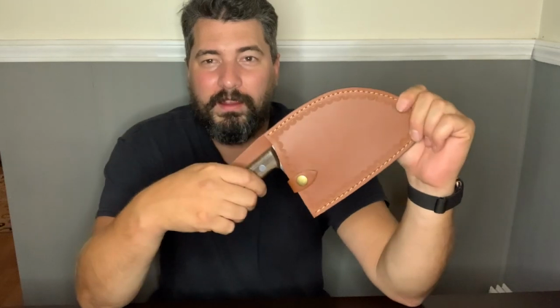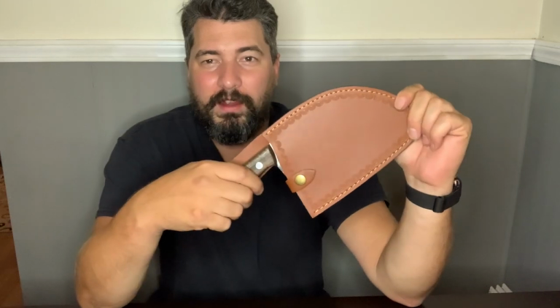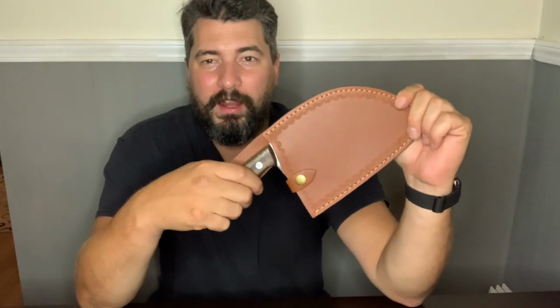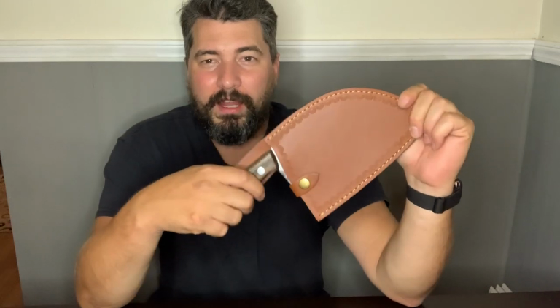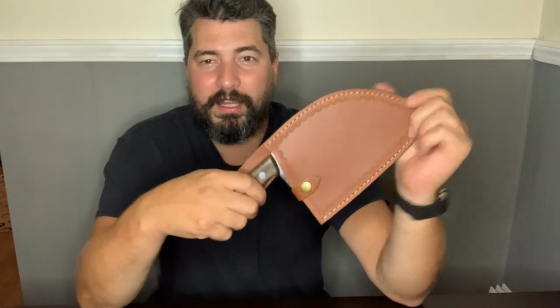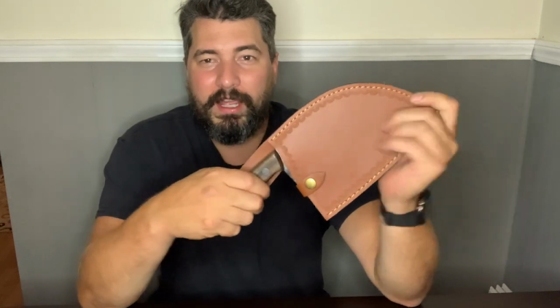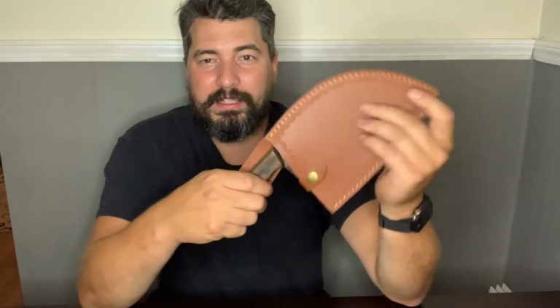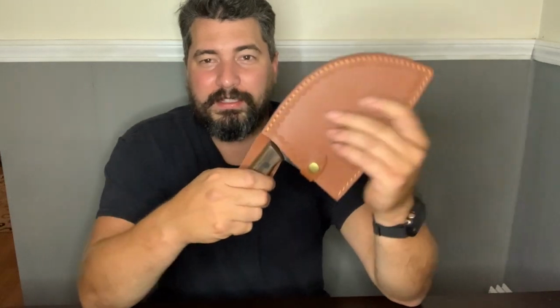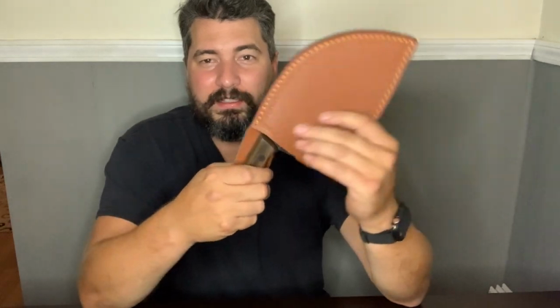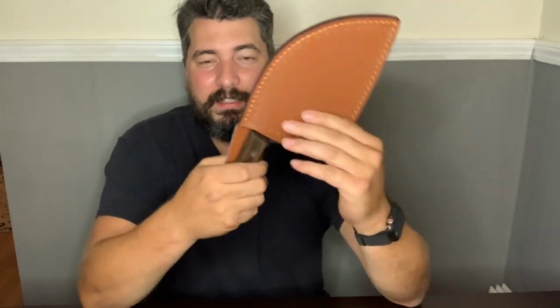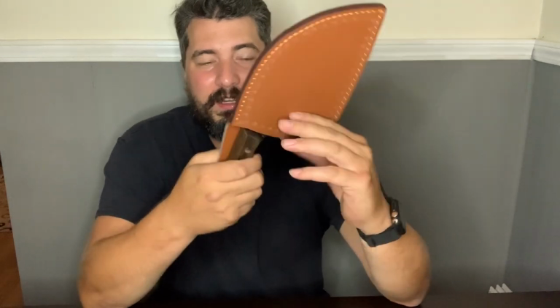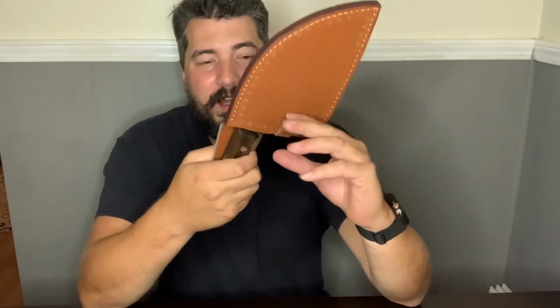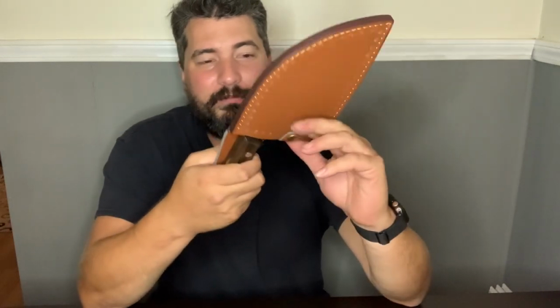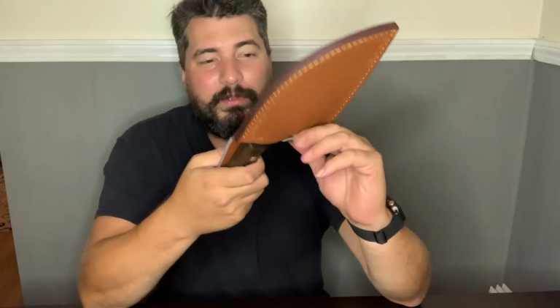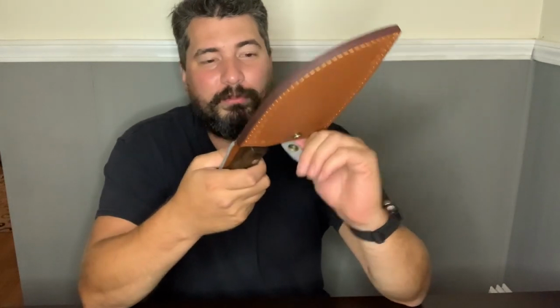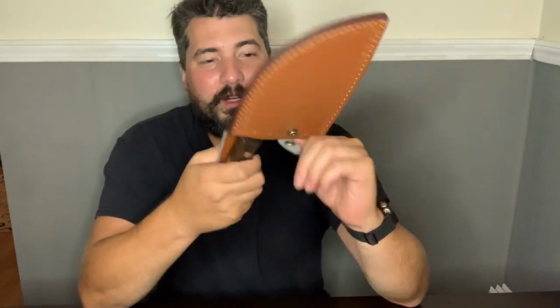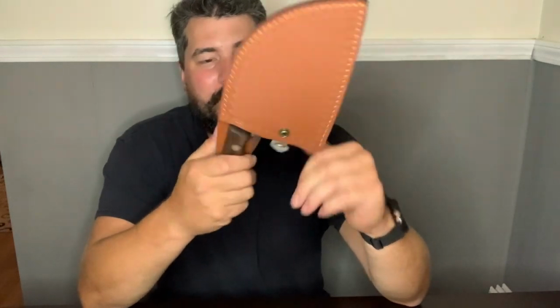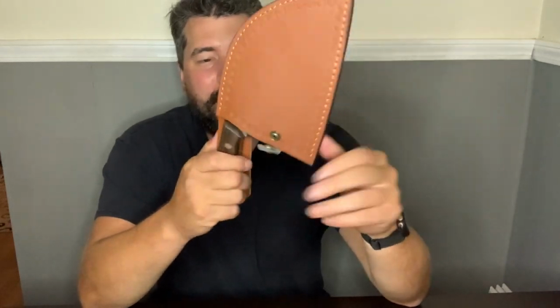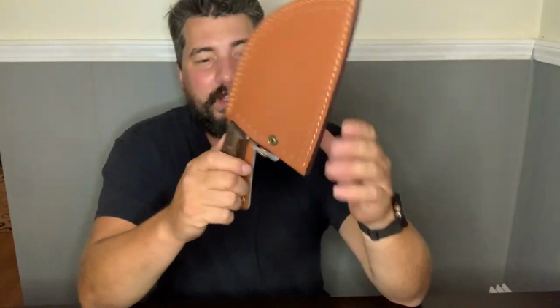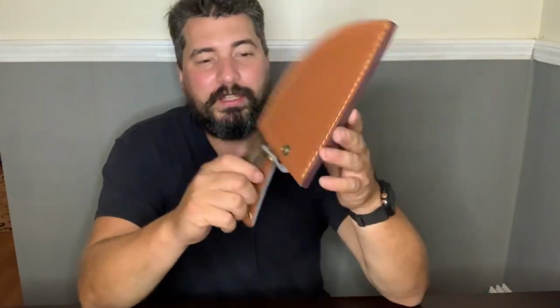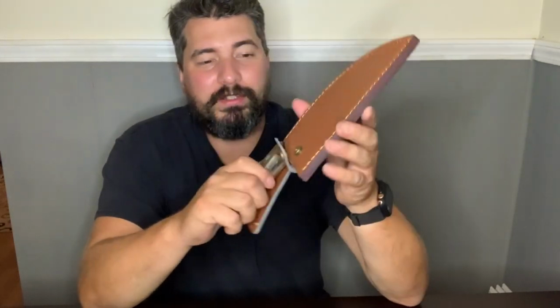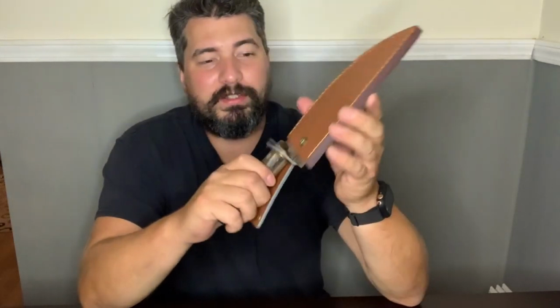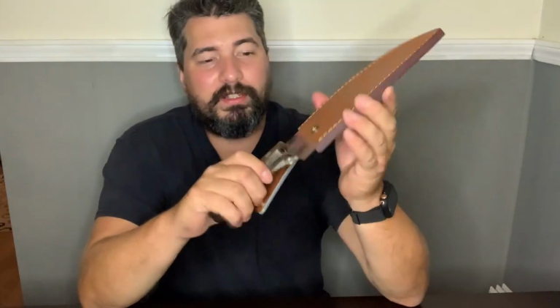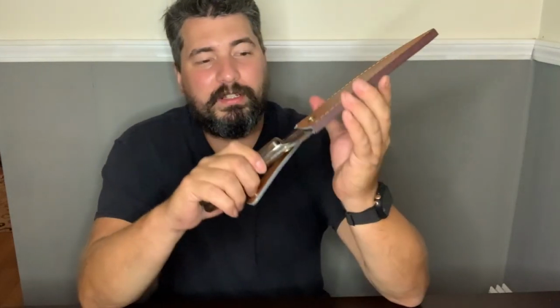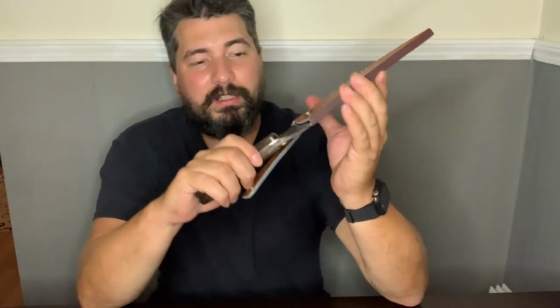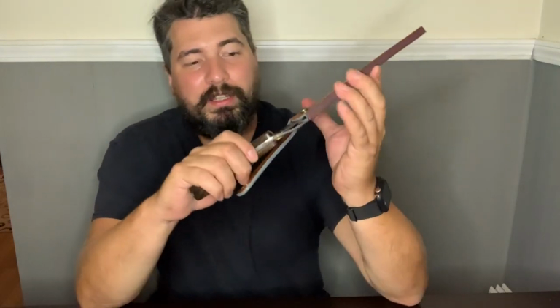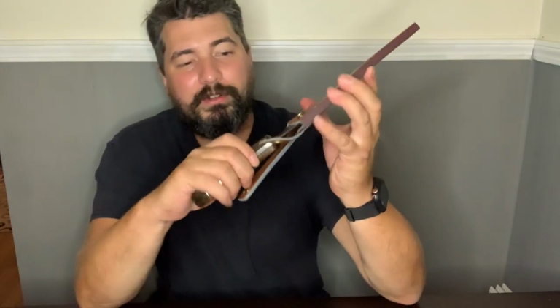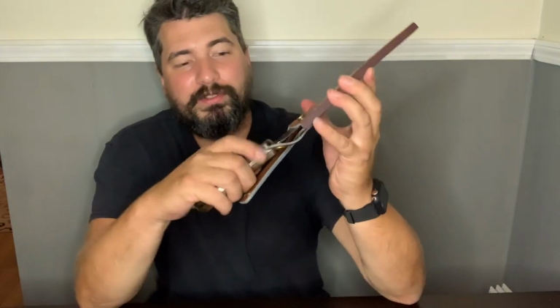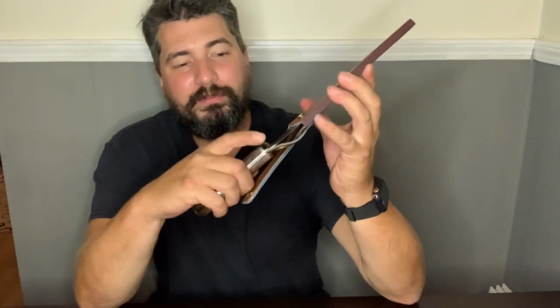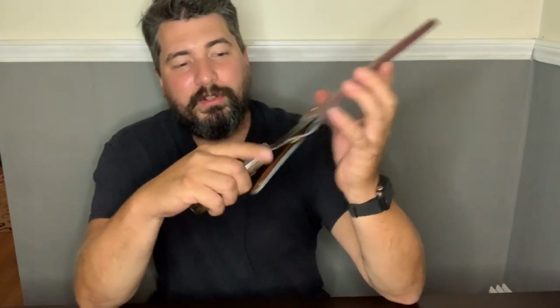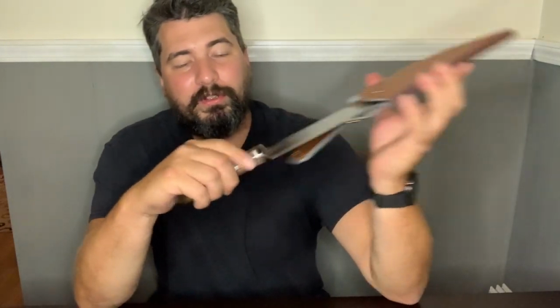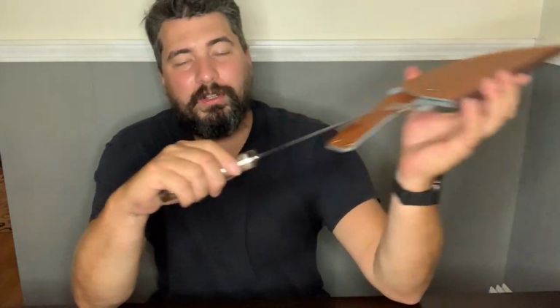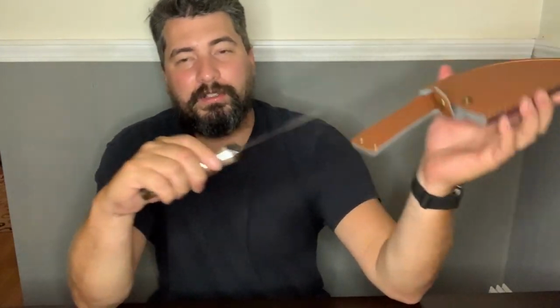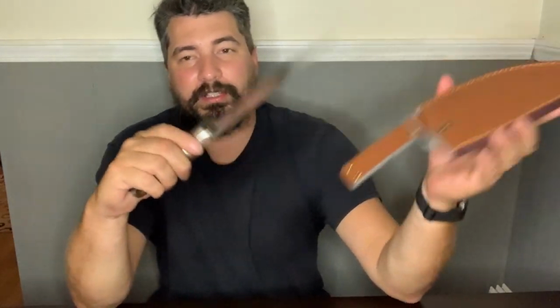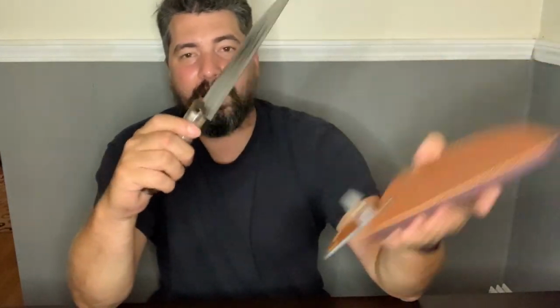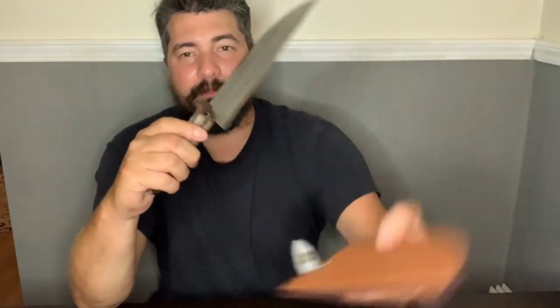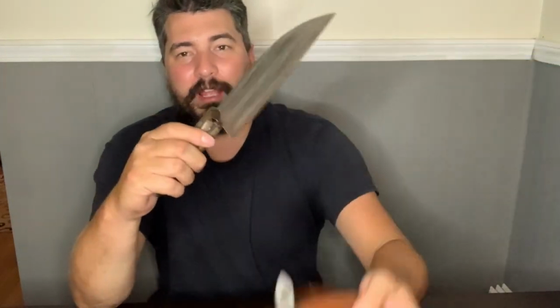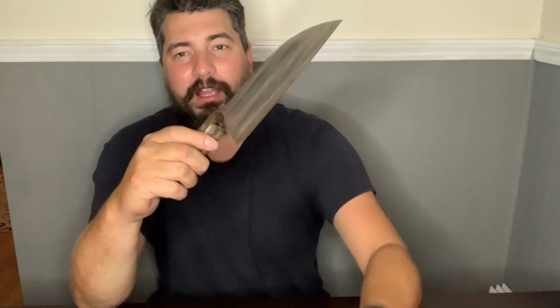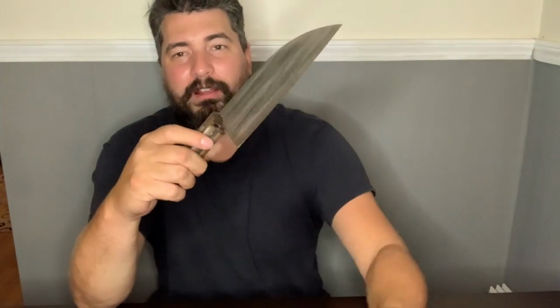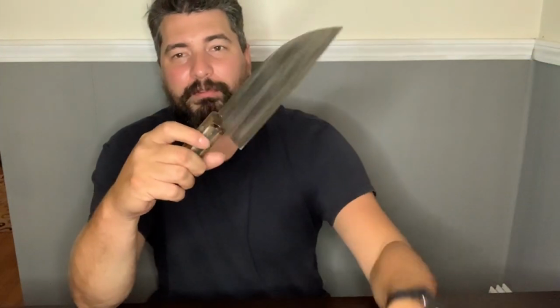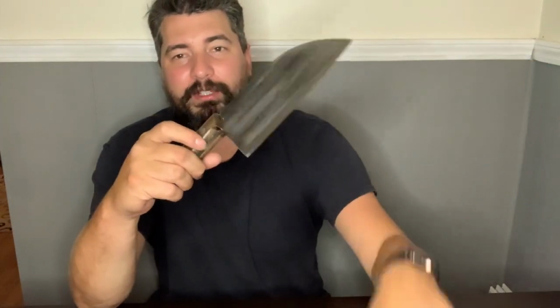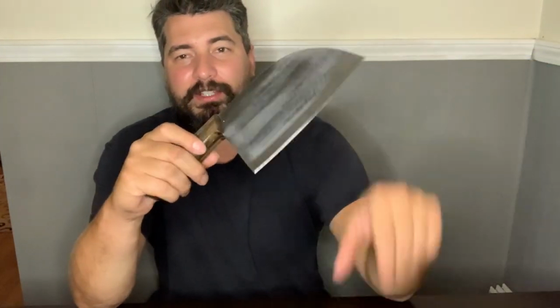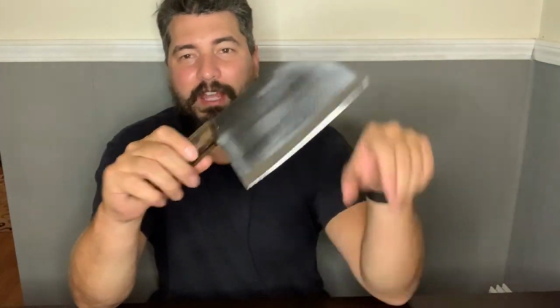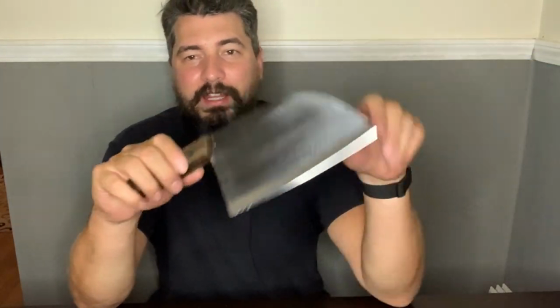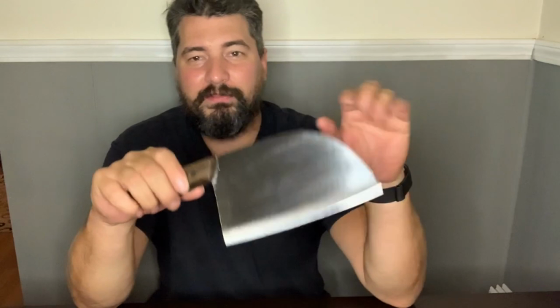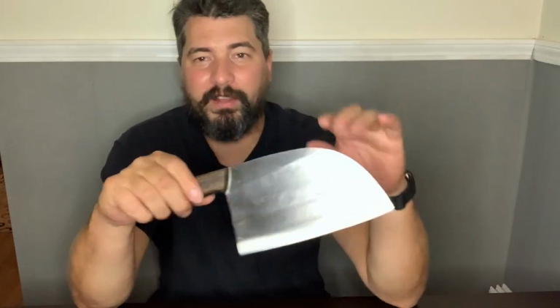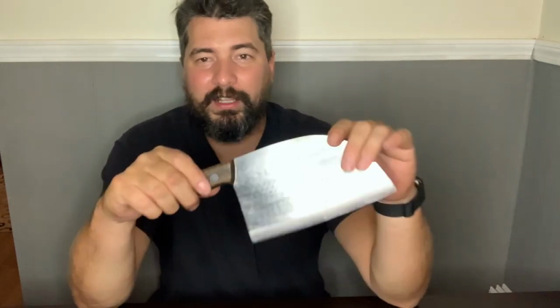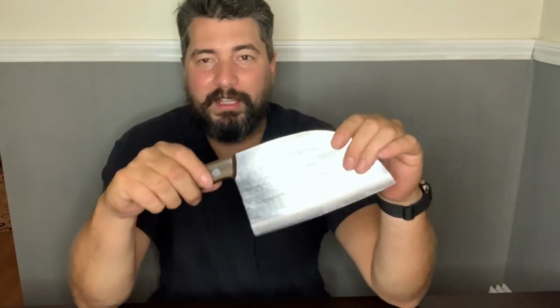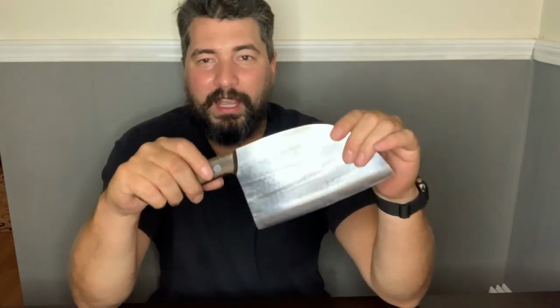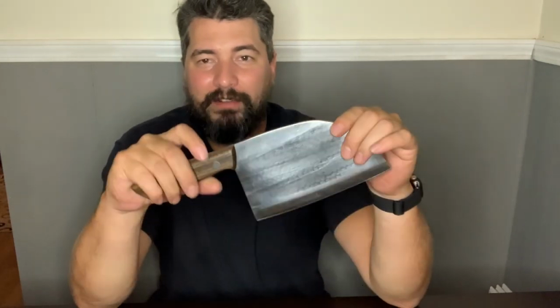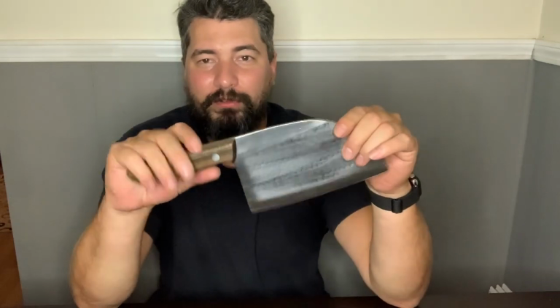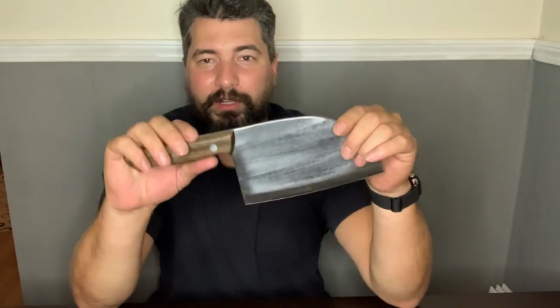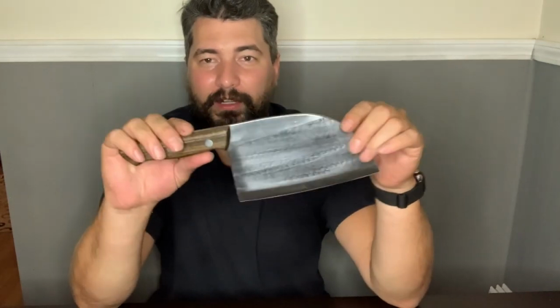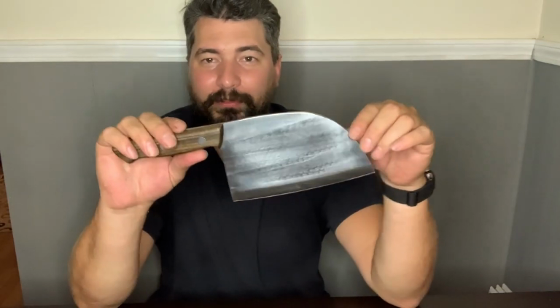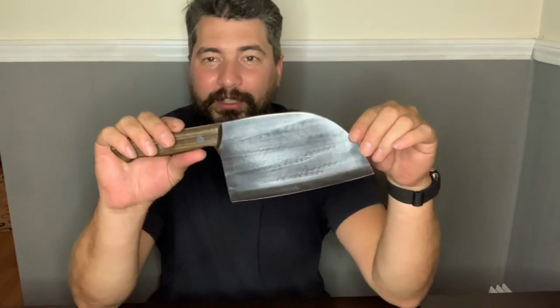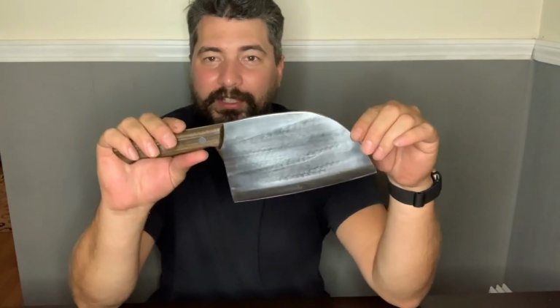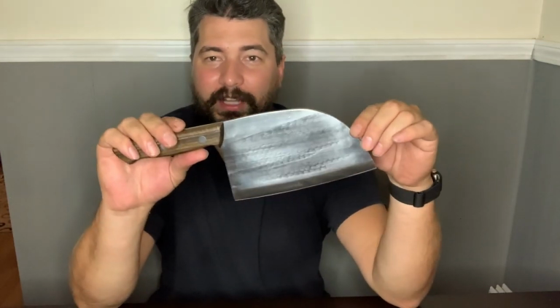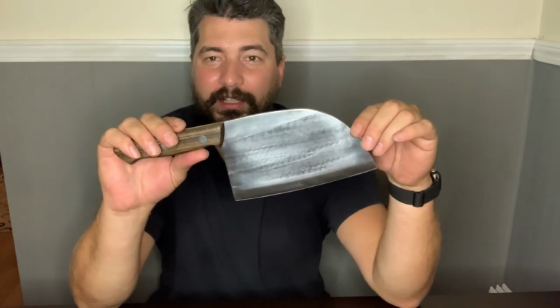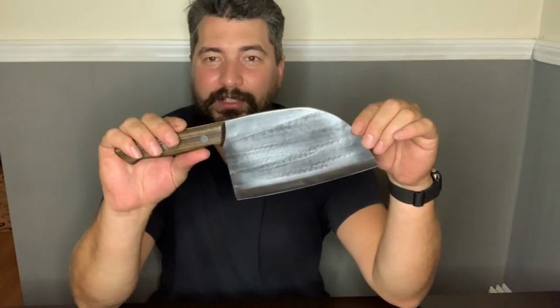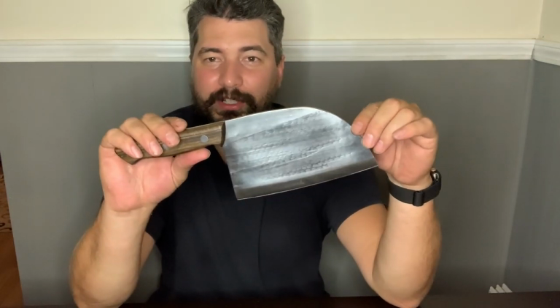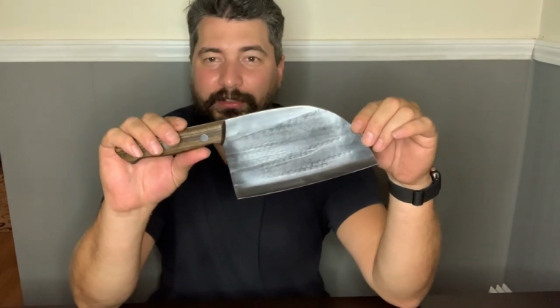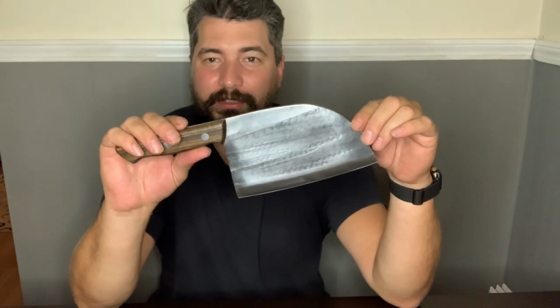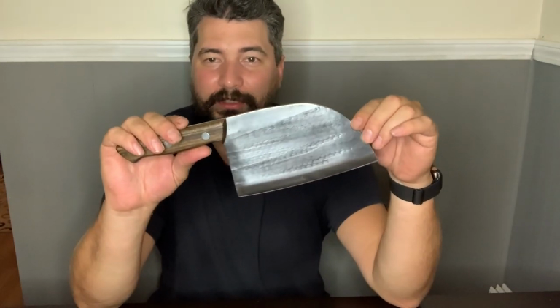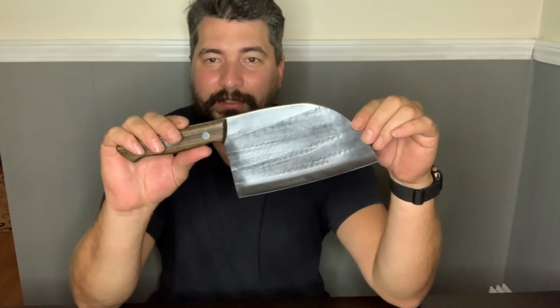Alright guys, I've been wanting one of these cleavers for a long time now and I'm excited to finally have one and I'm excited to show it to you.